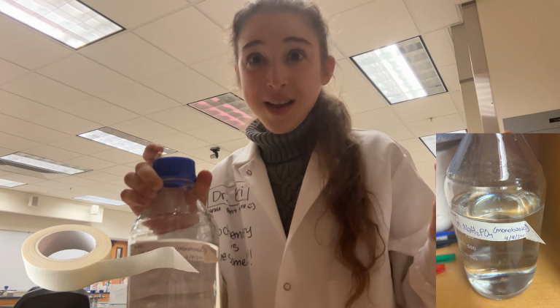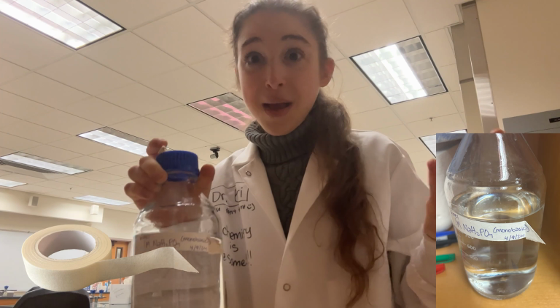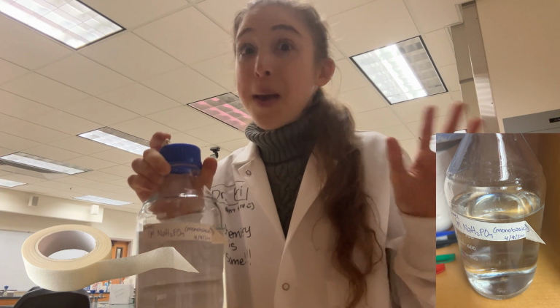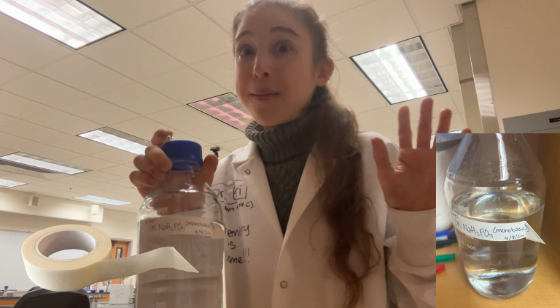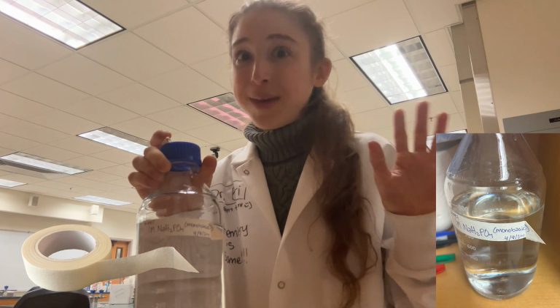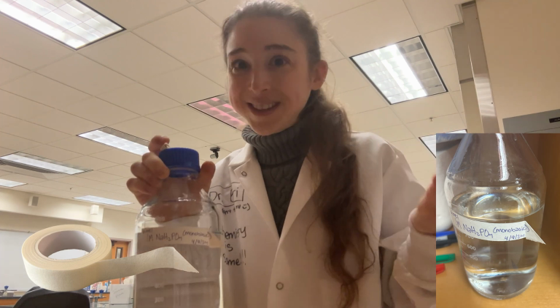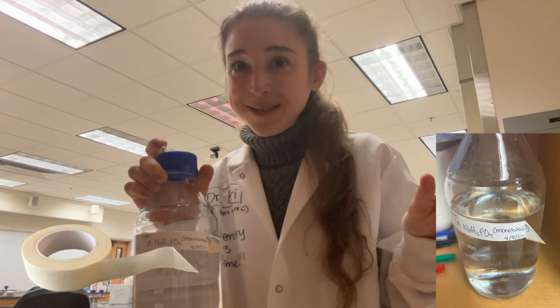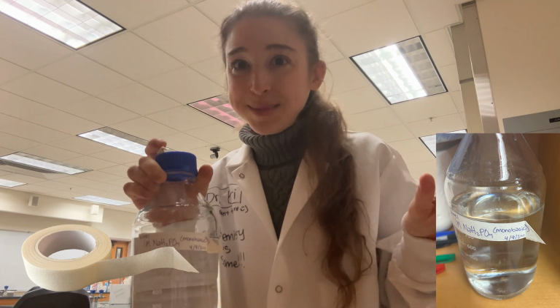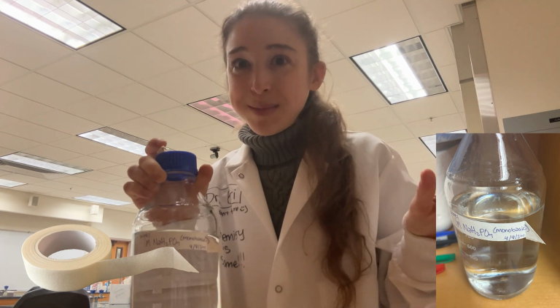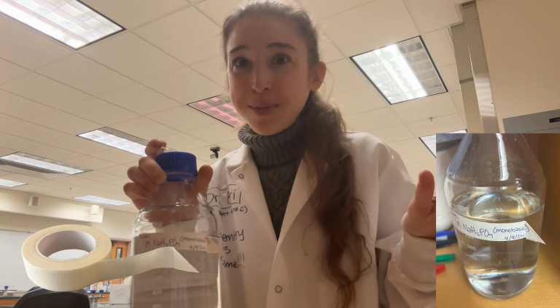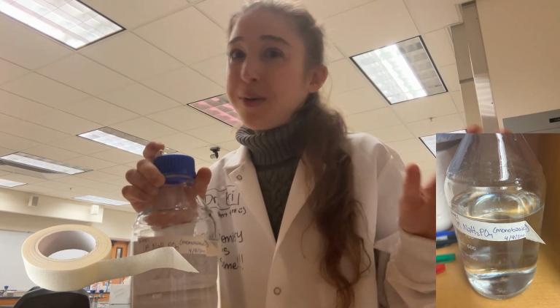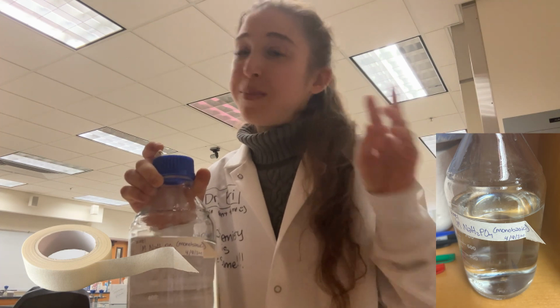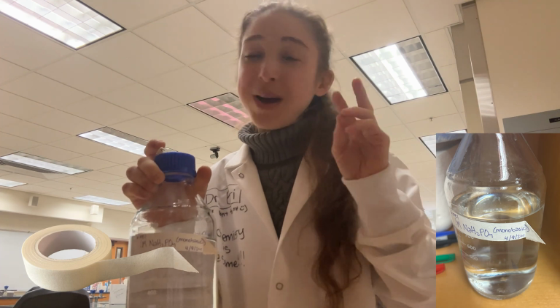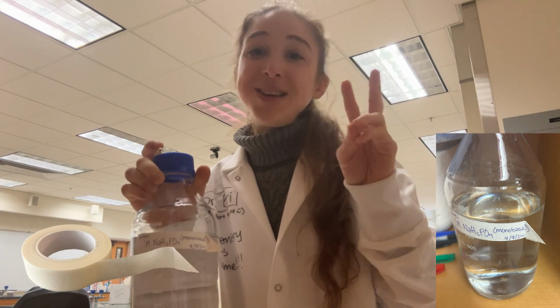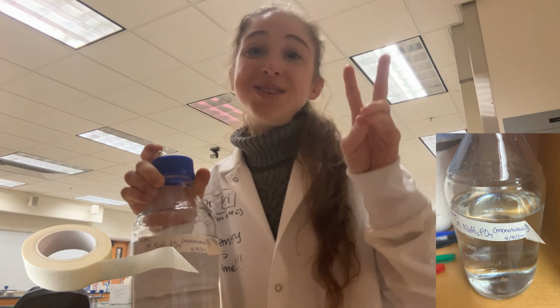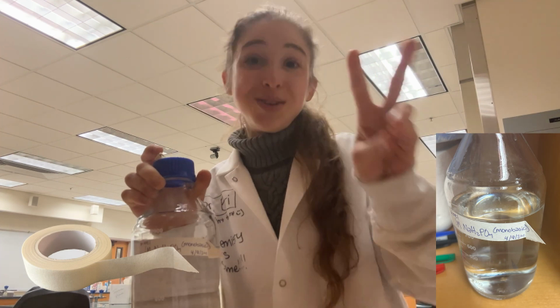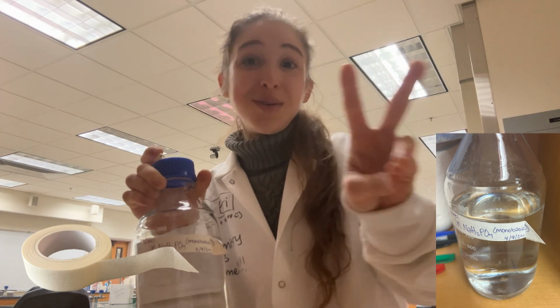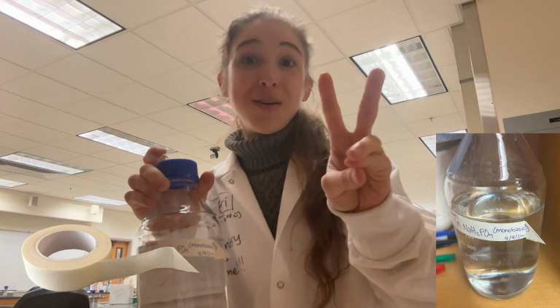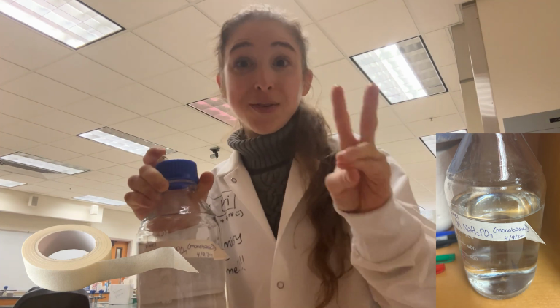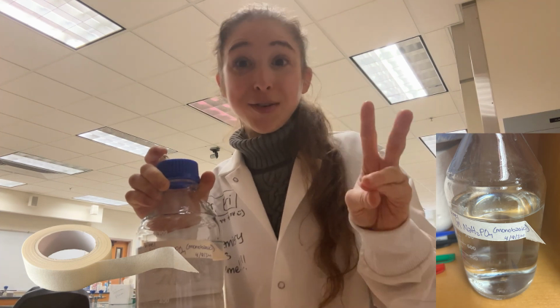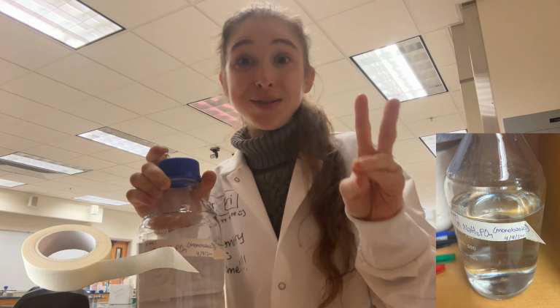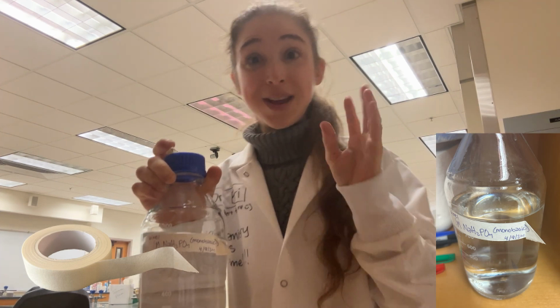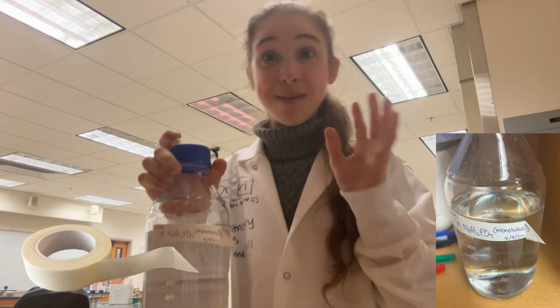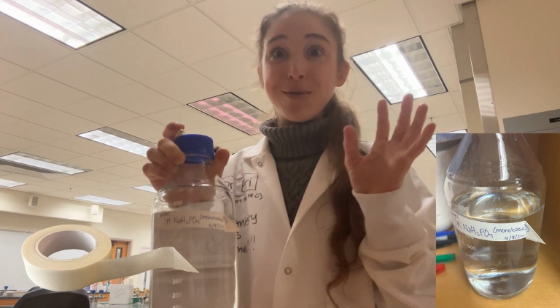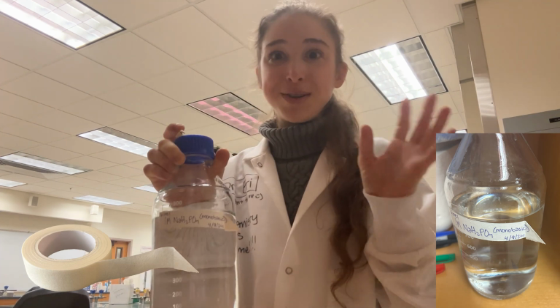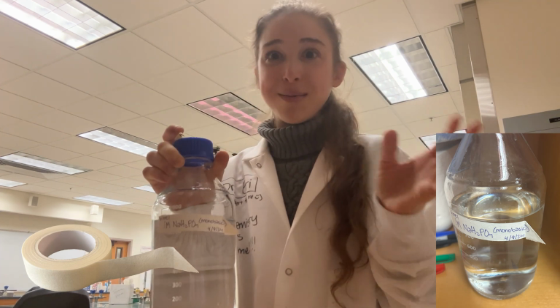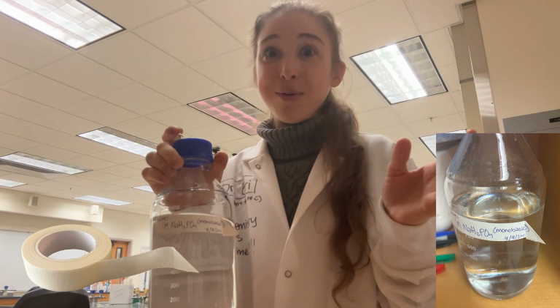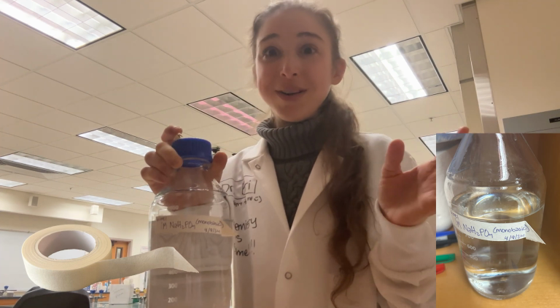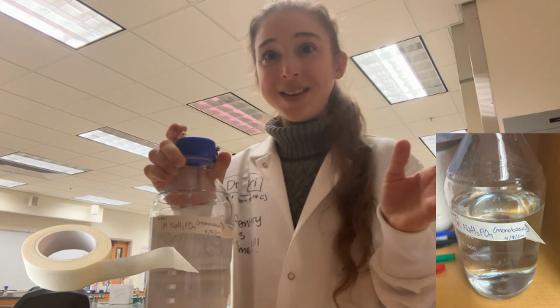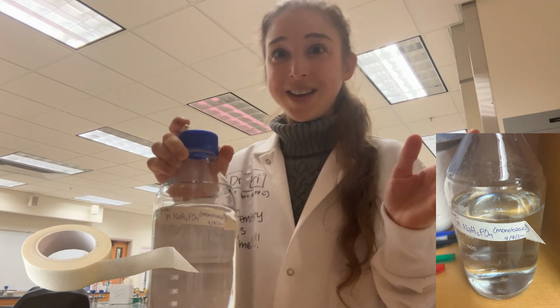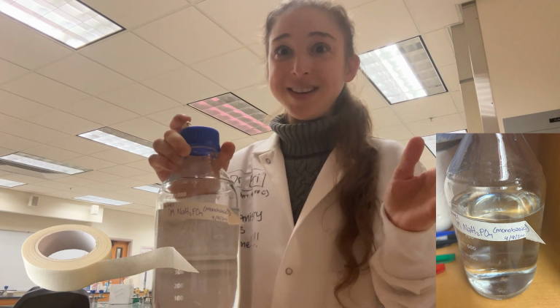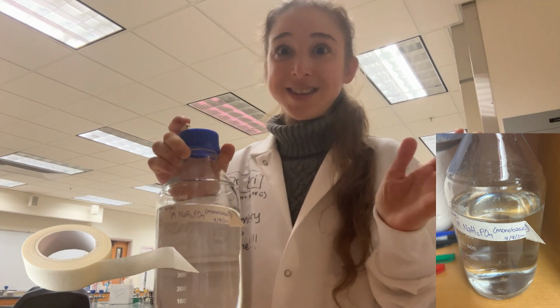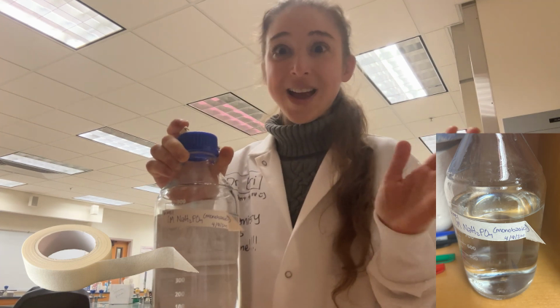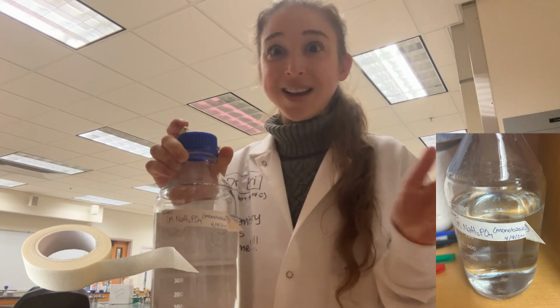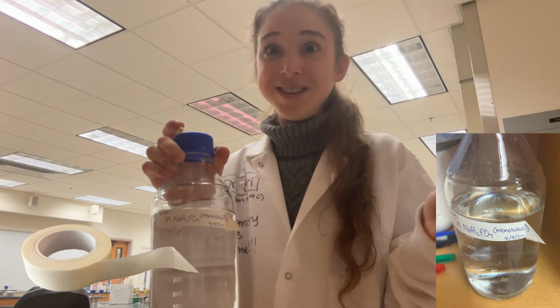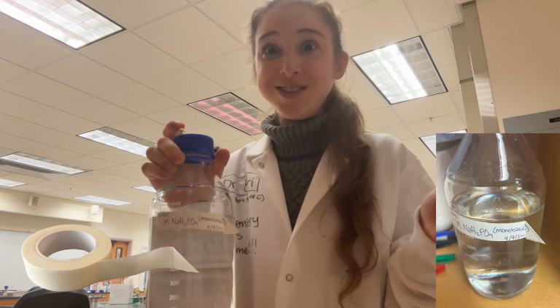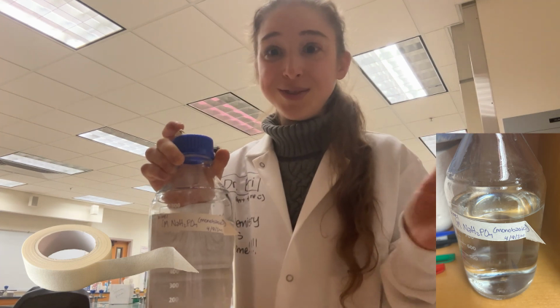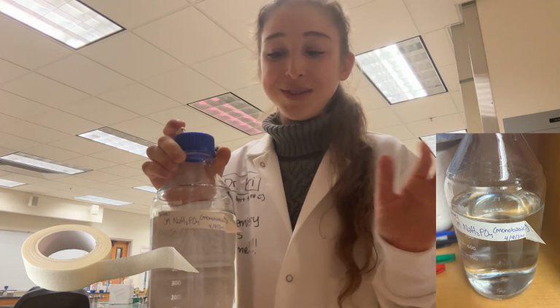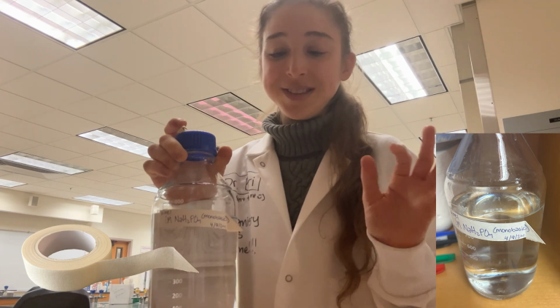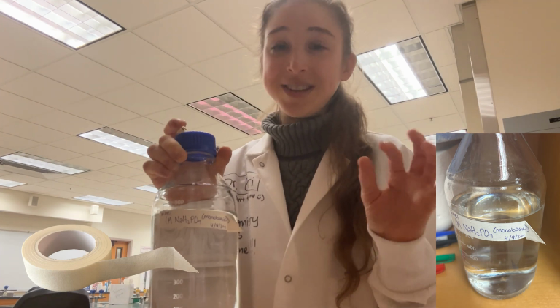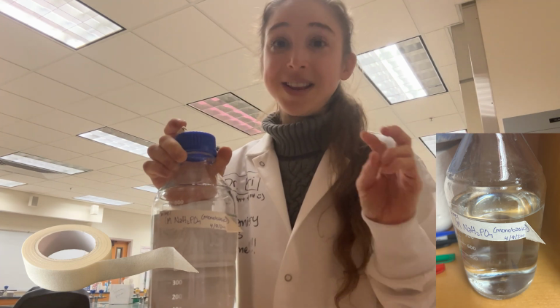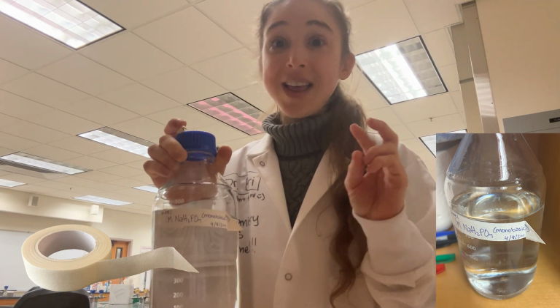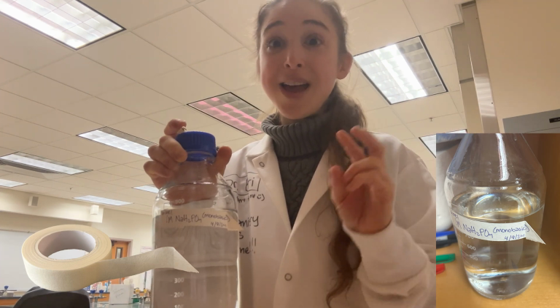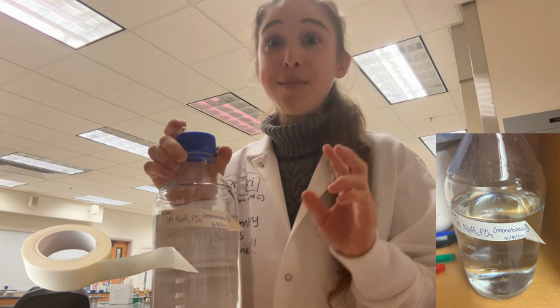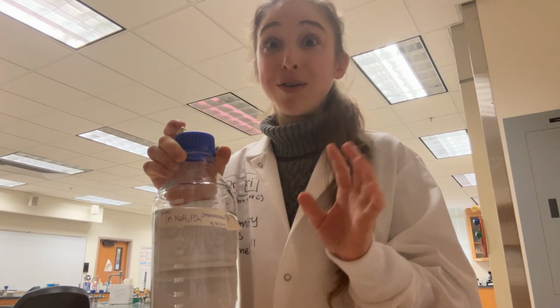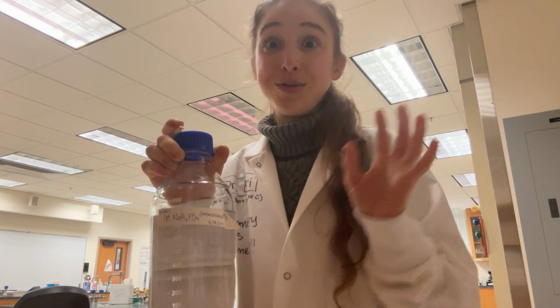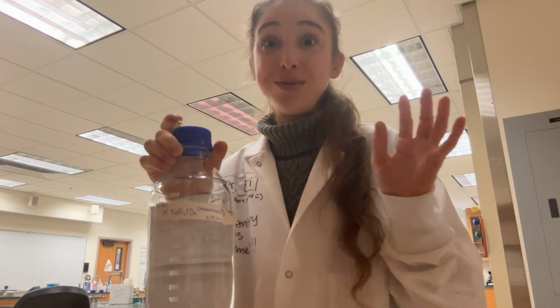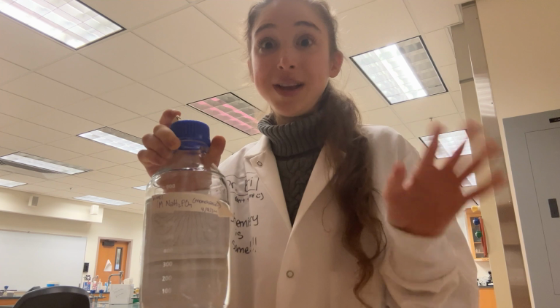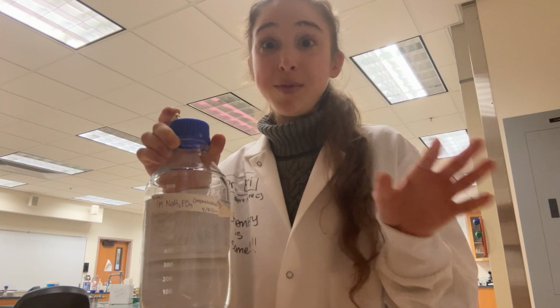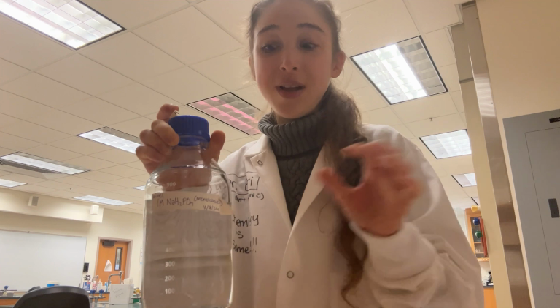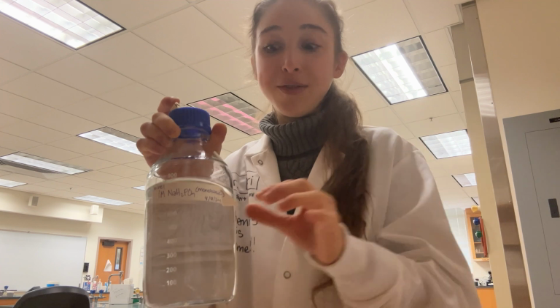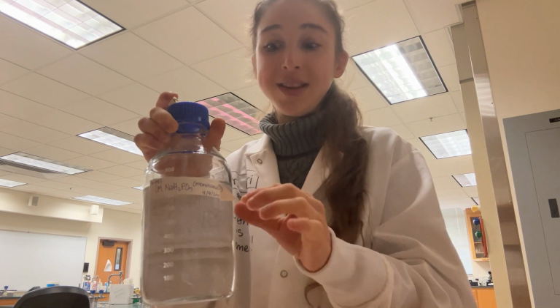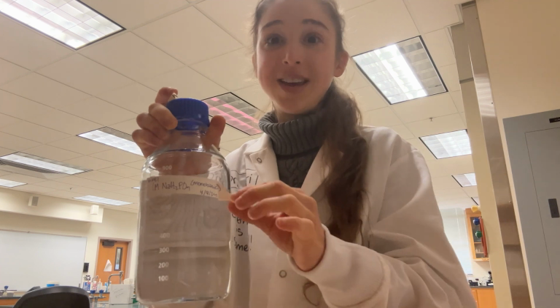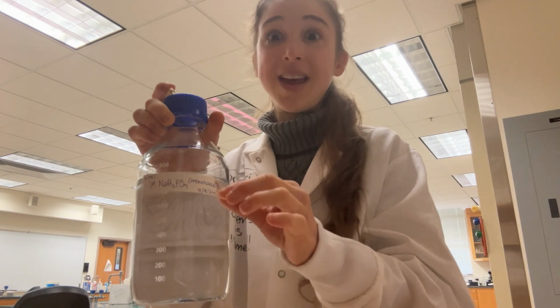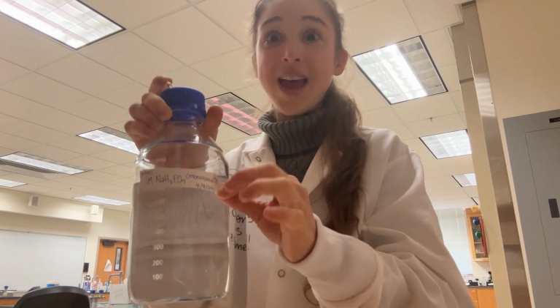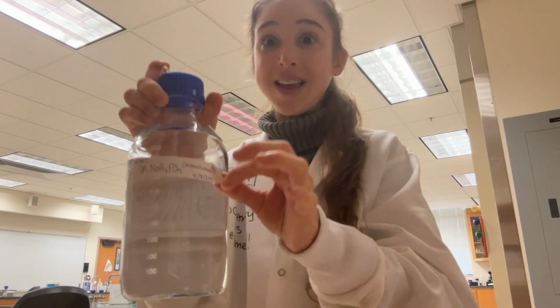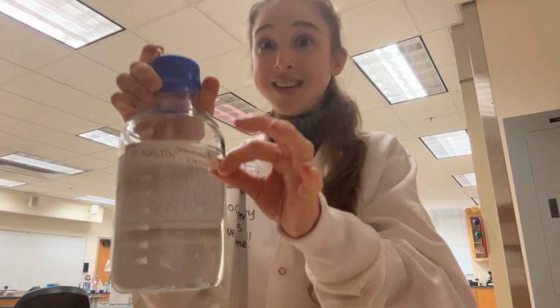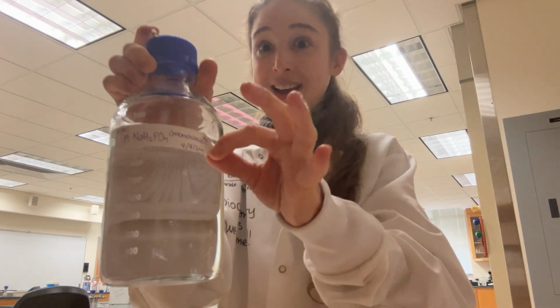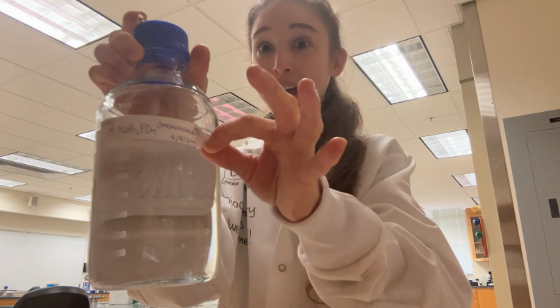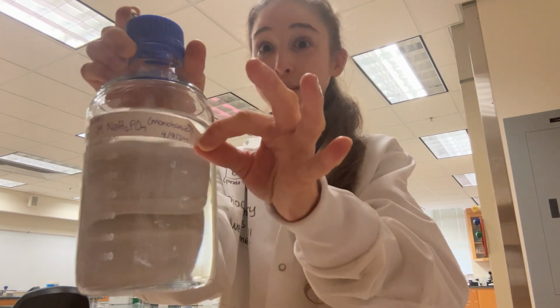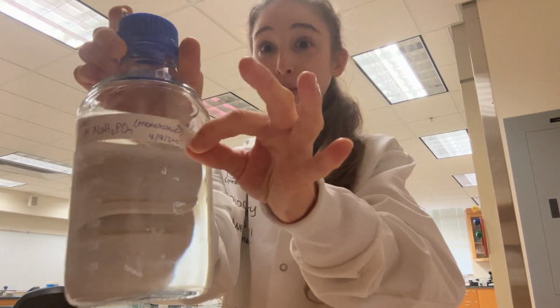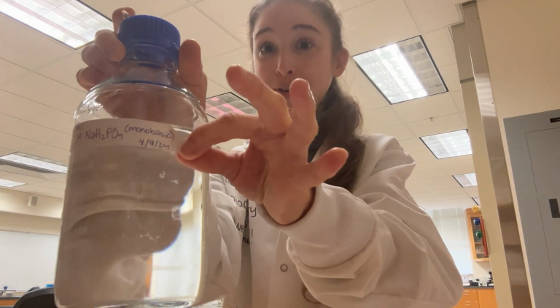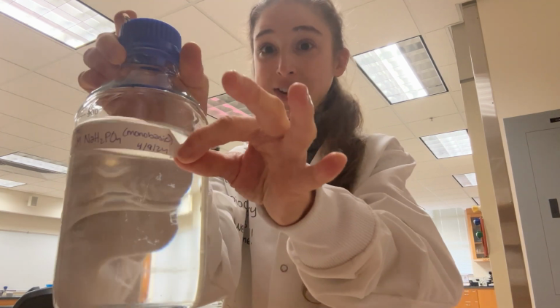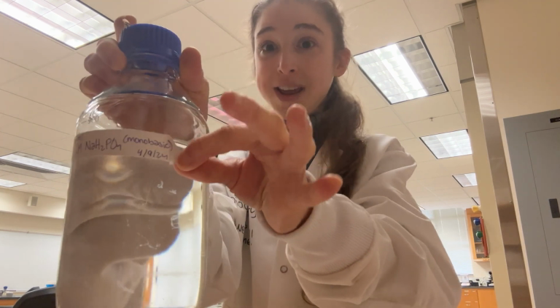It may seem simple, but two of the first and most important things that I teach students in the lab are to label everything and tab your tape.